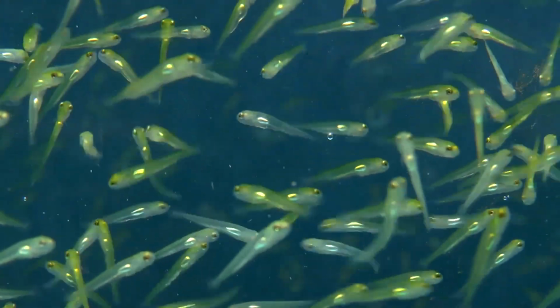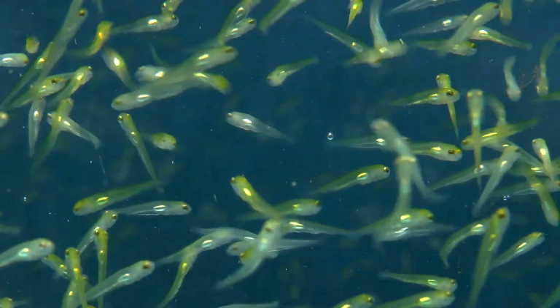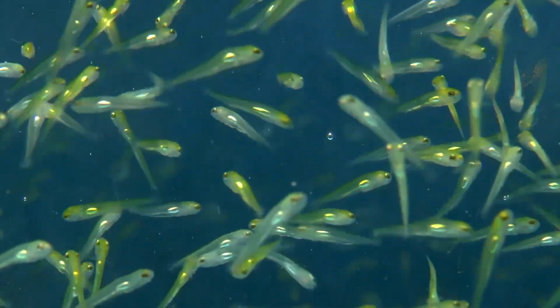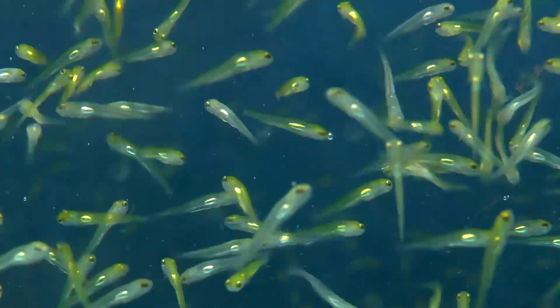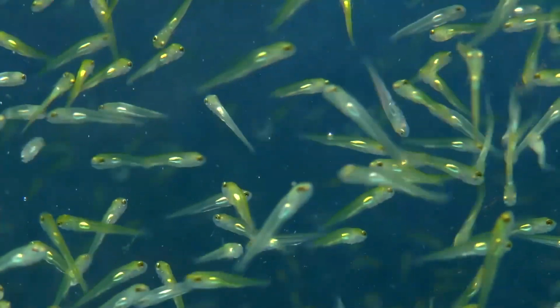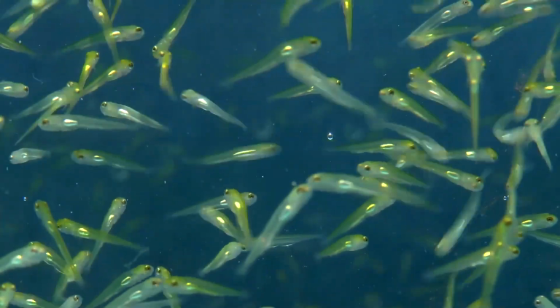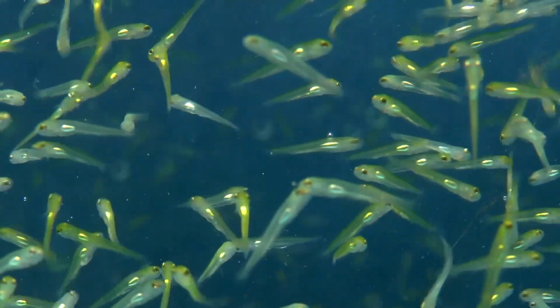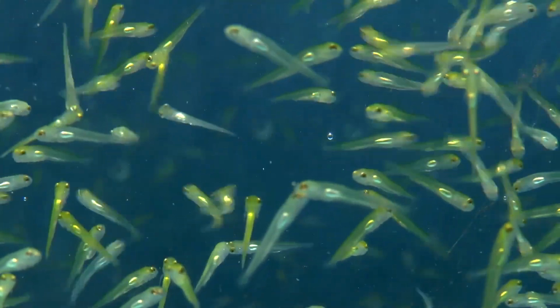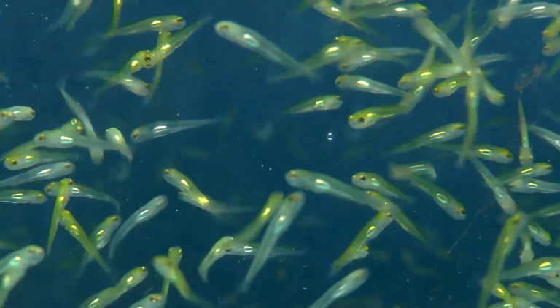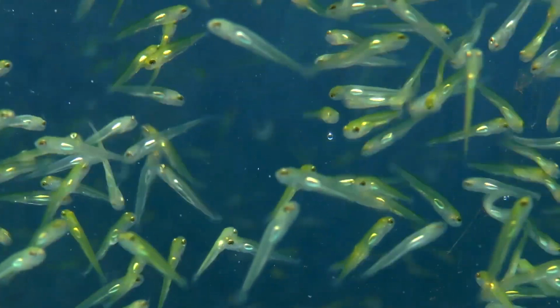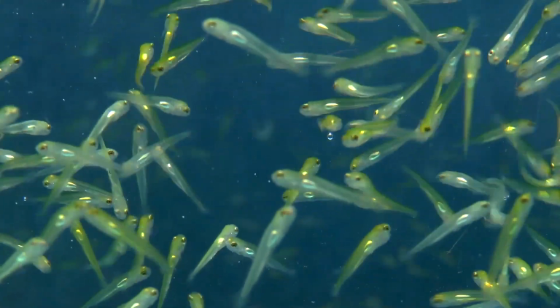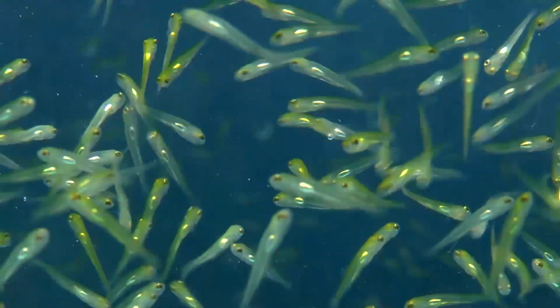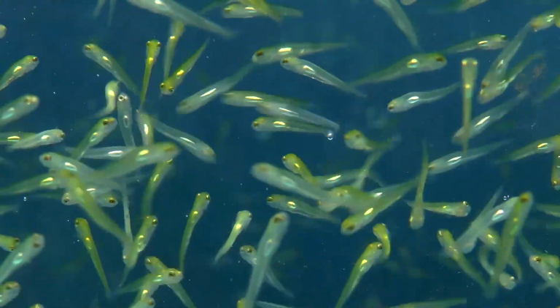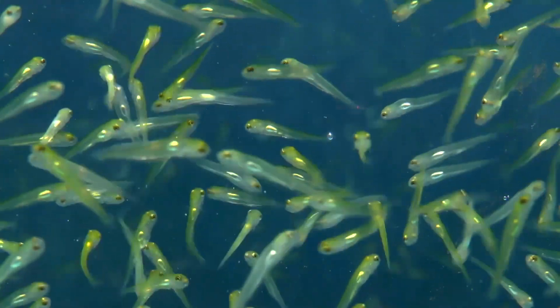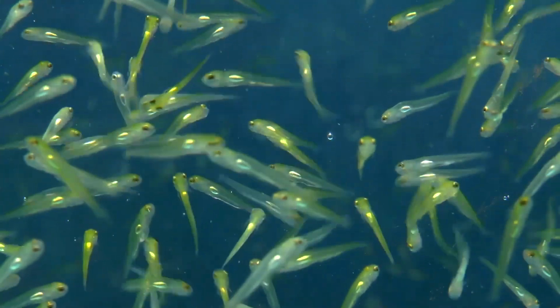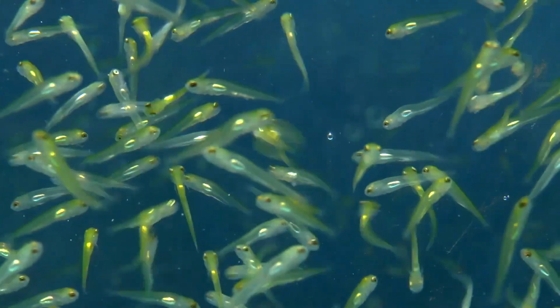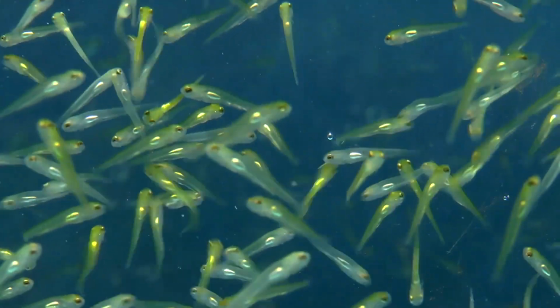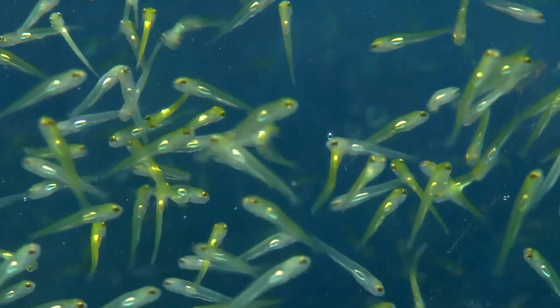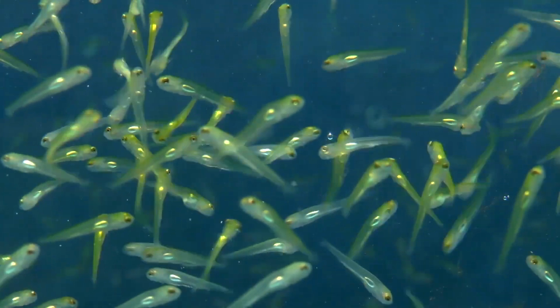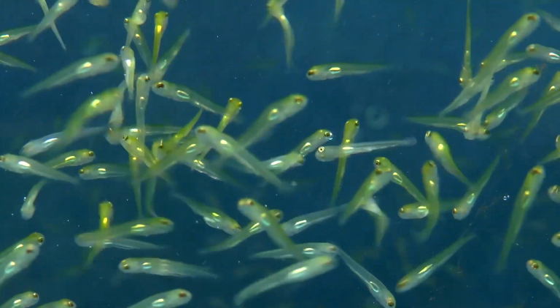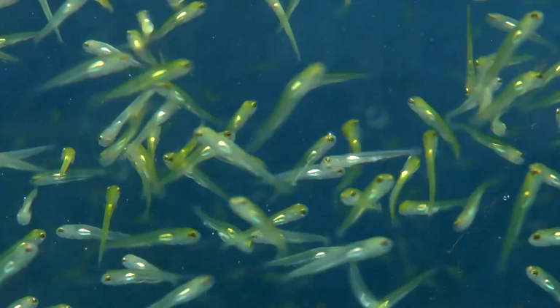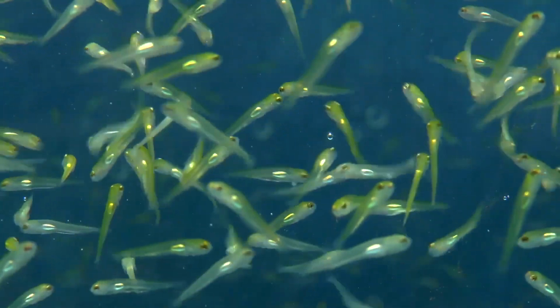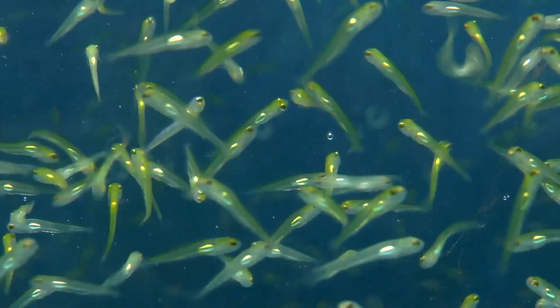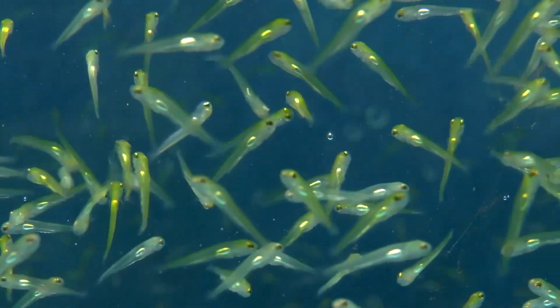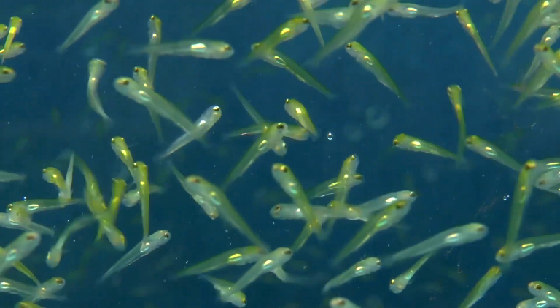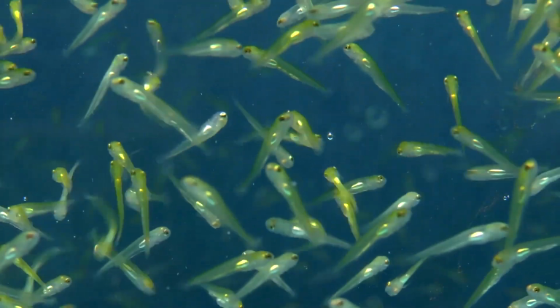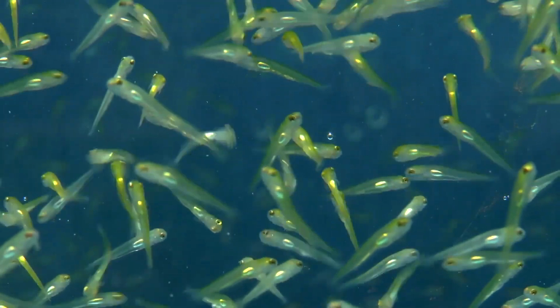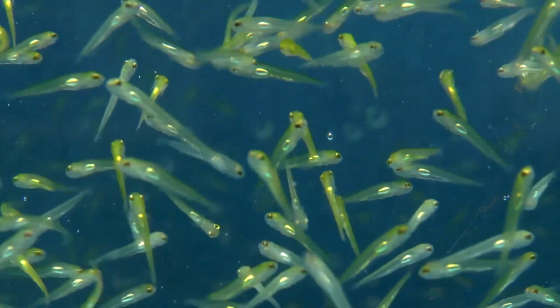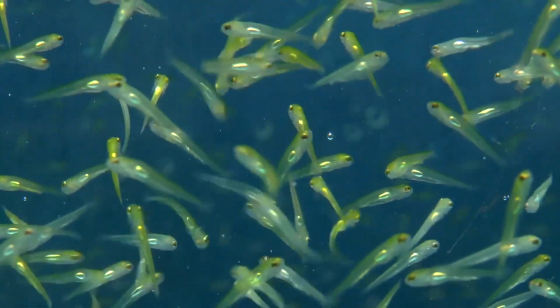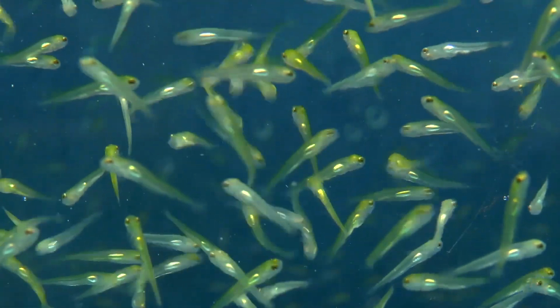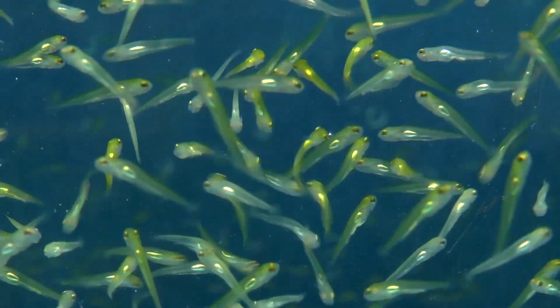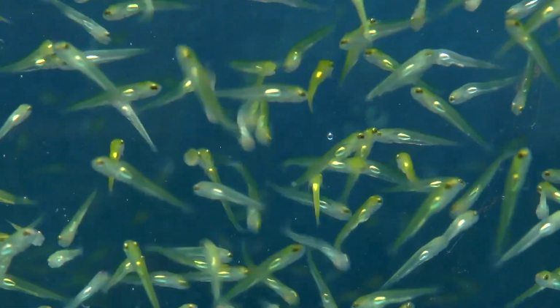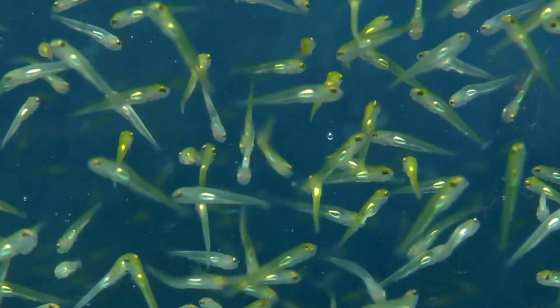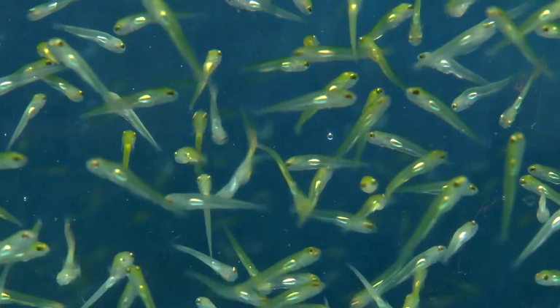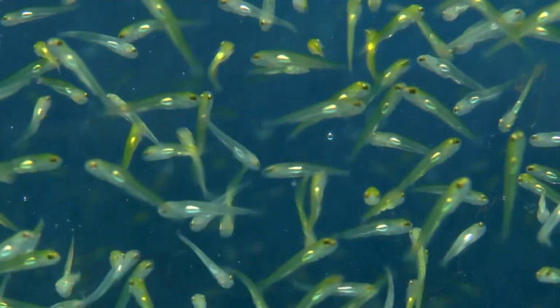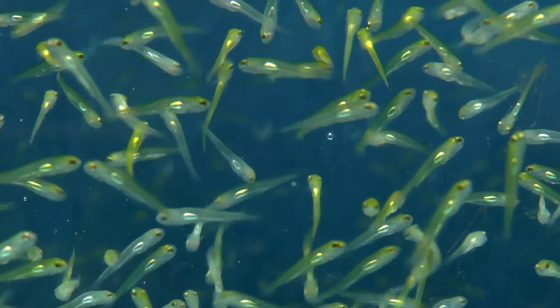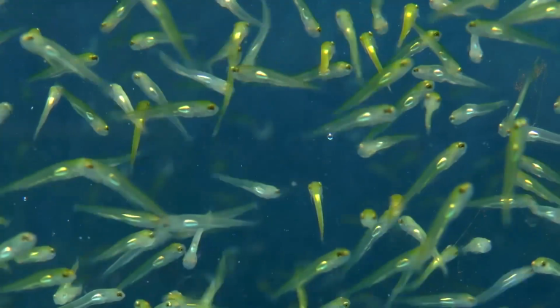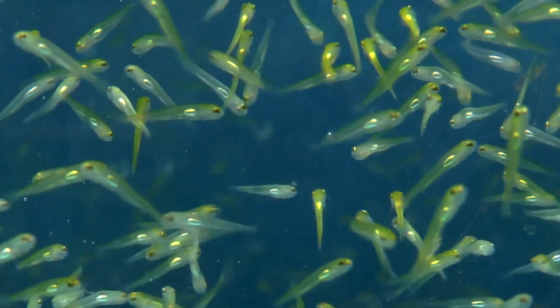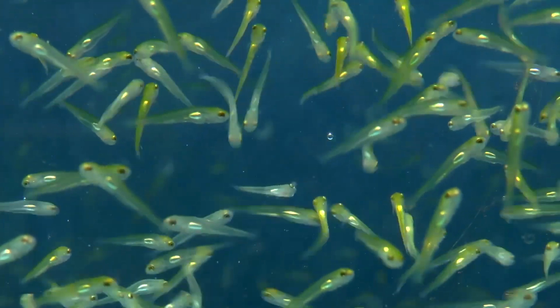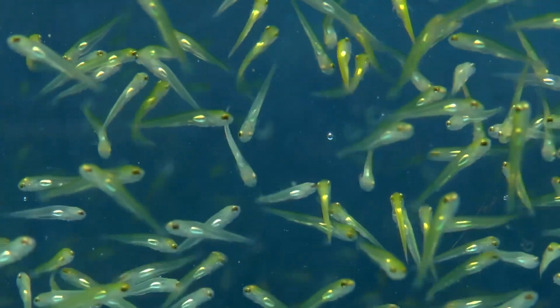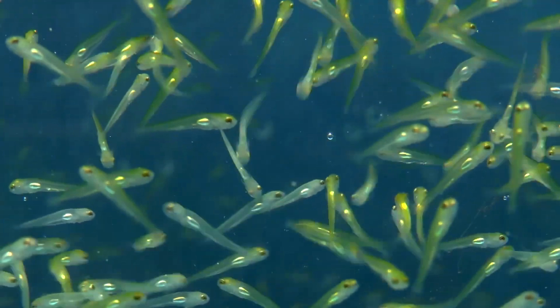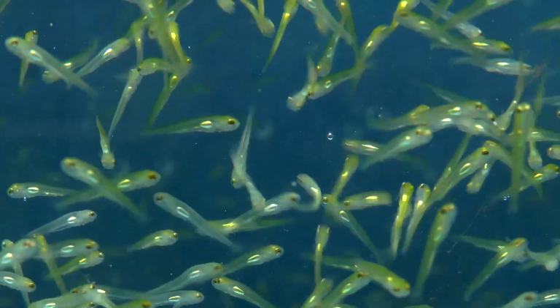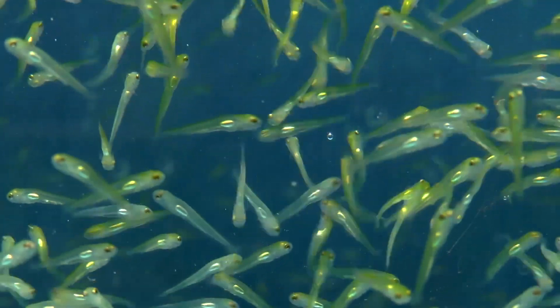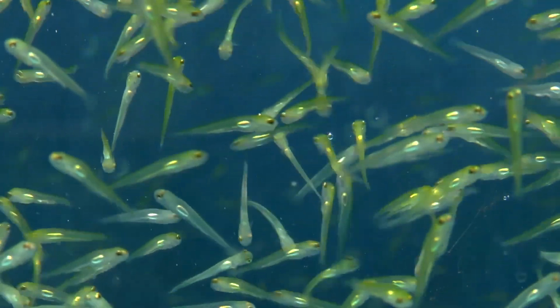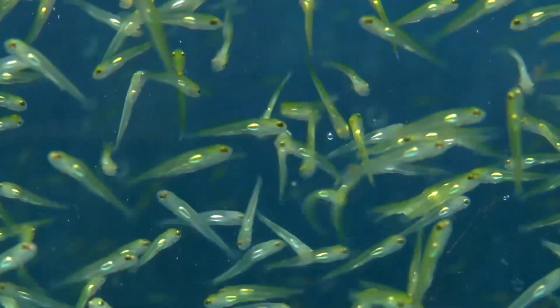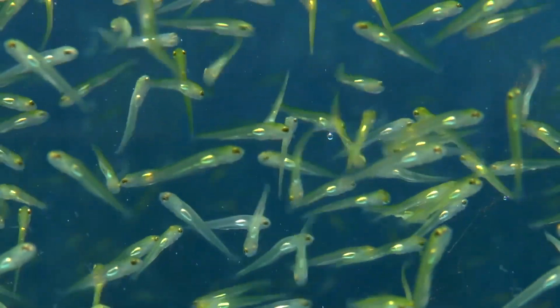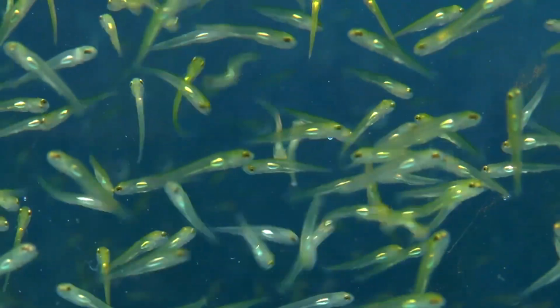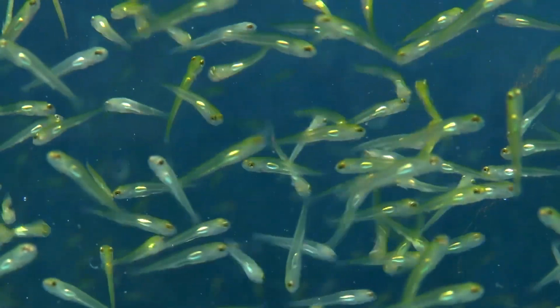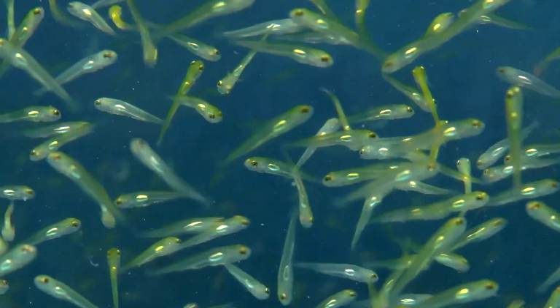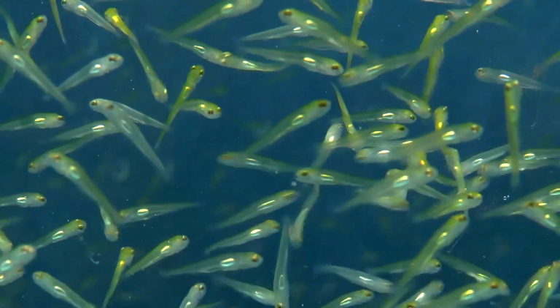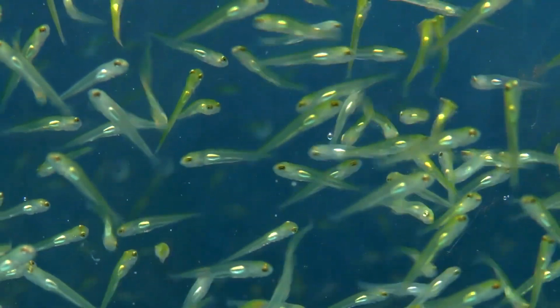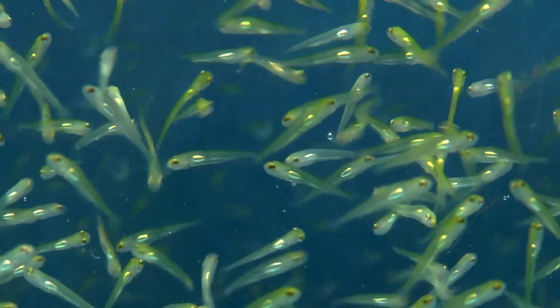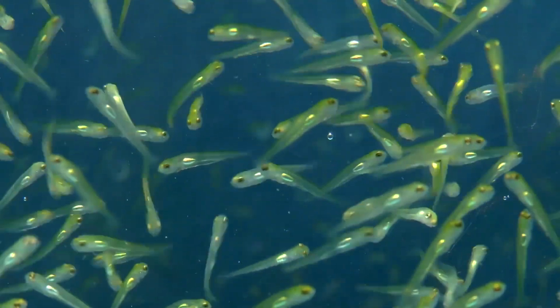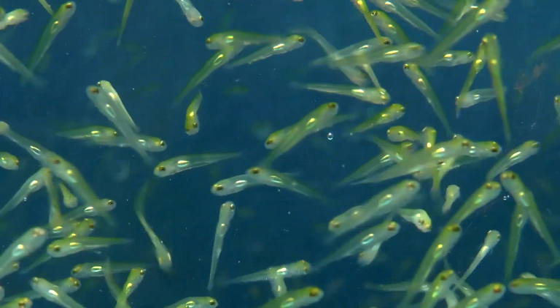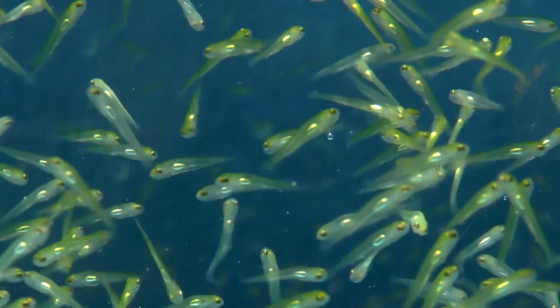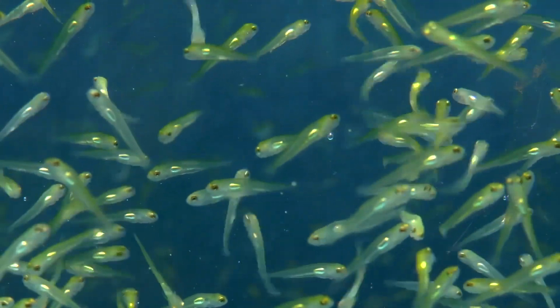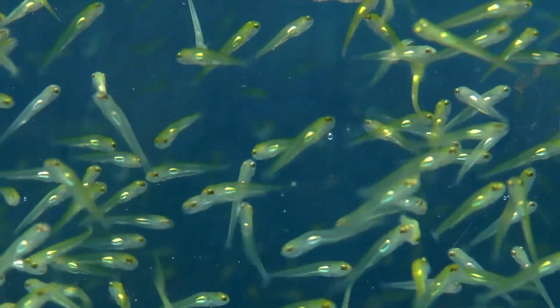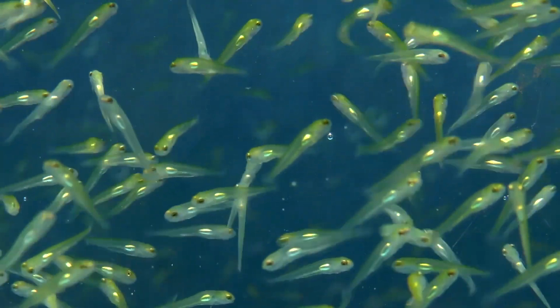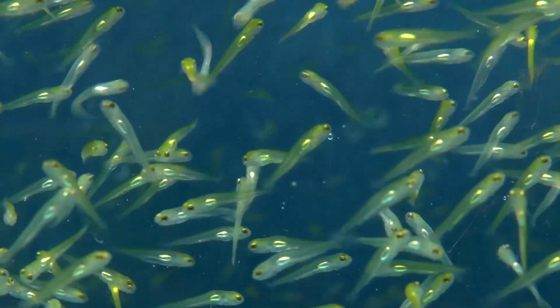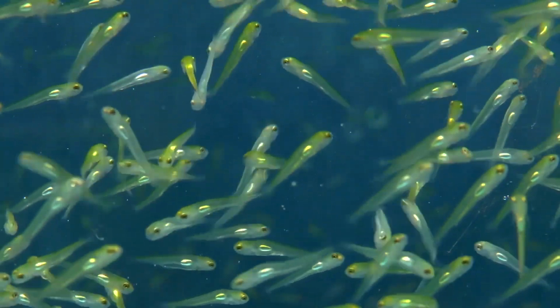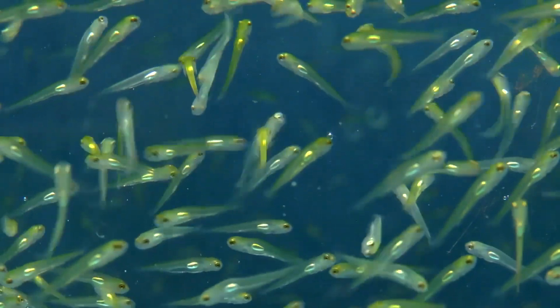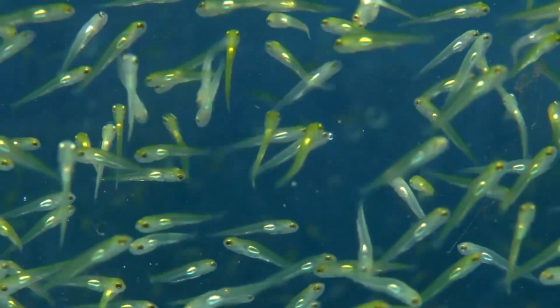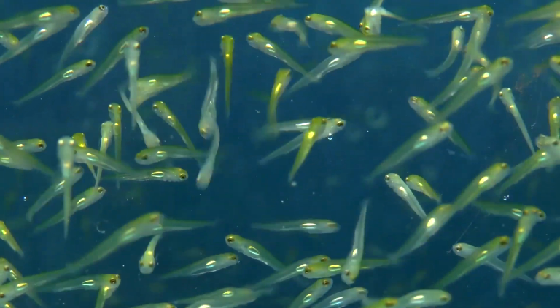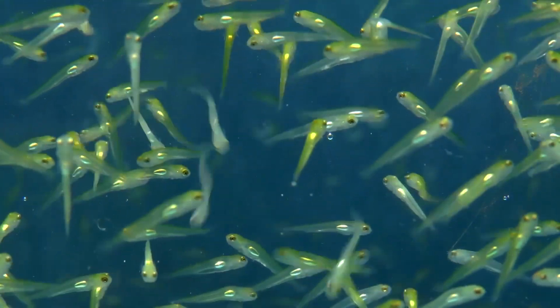These fry are just 9 days from their eggs being laid and fertilised. The tiny transparent bodies enable you to see the tiny swim bladder of air inside.